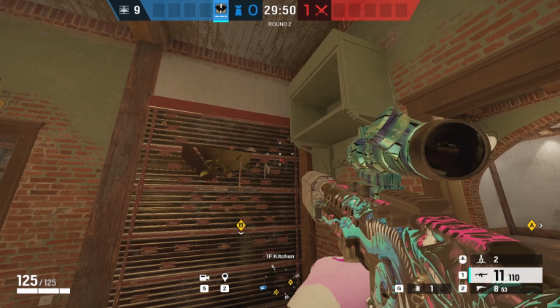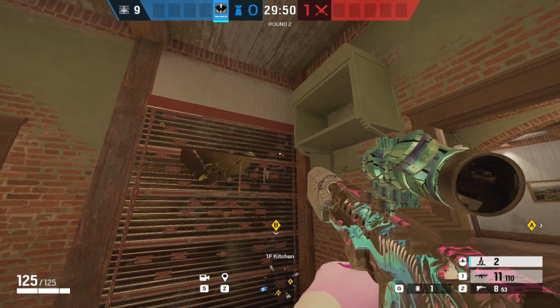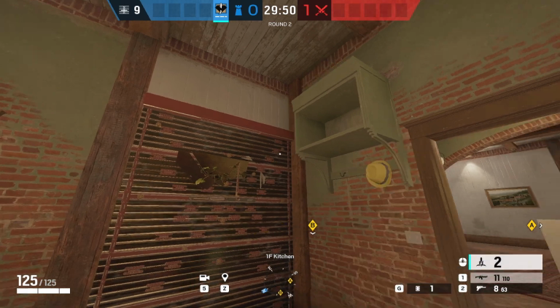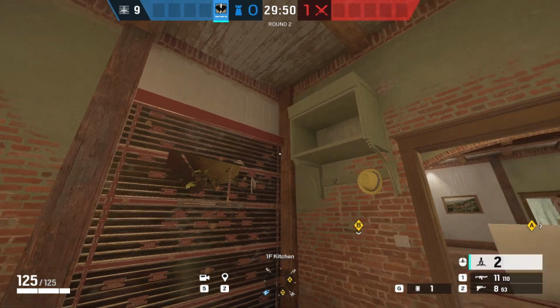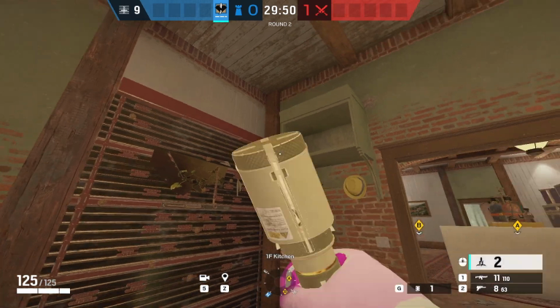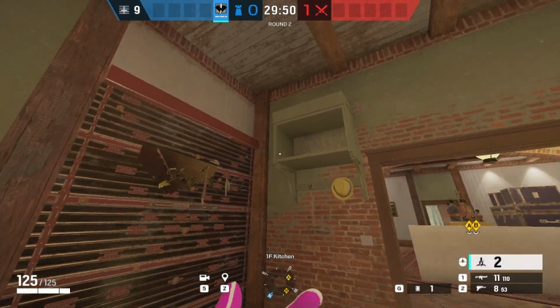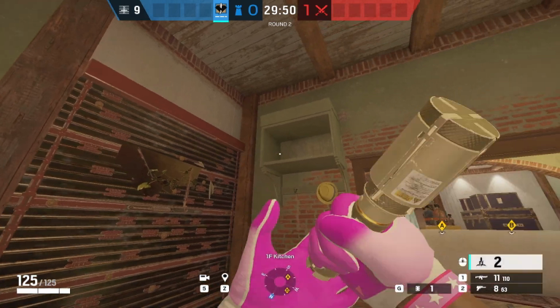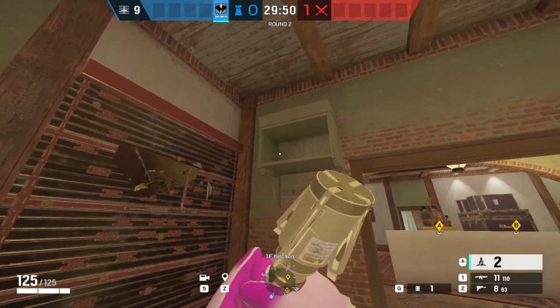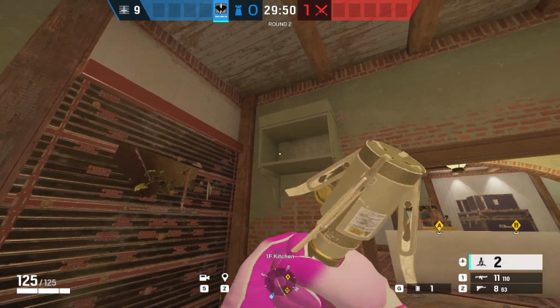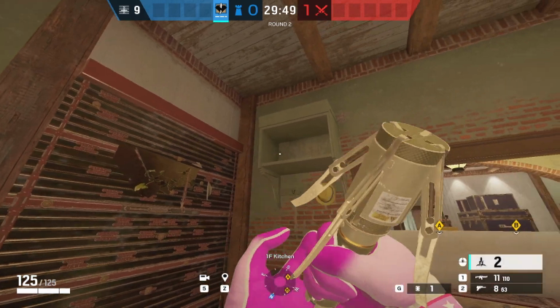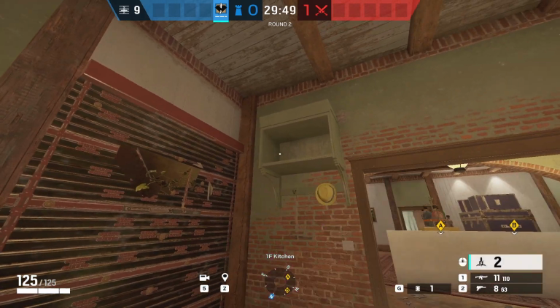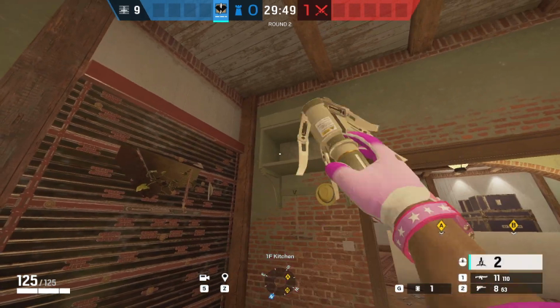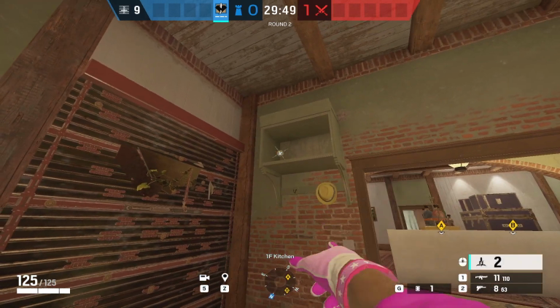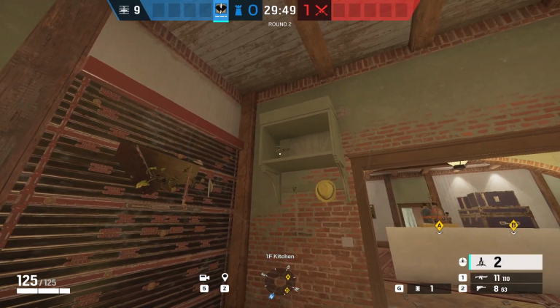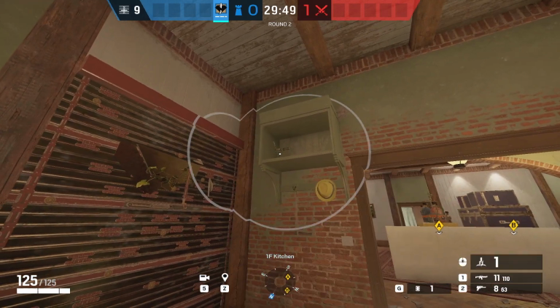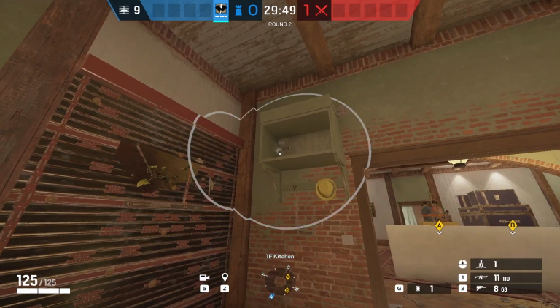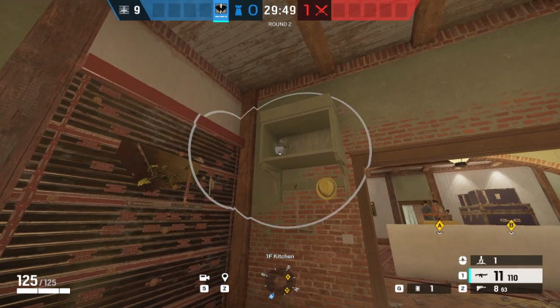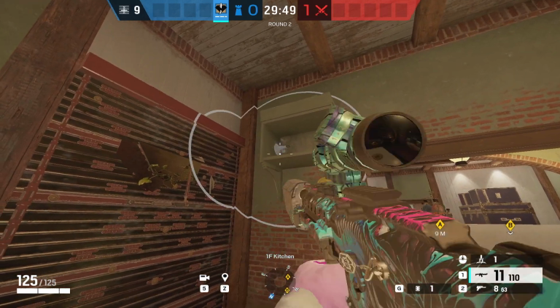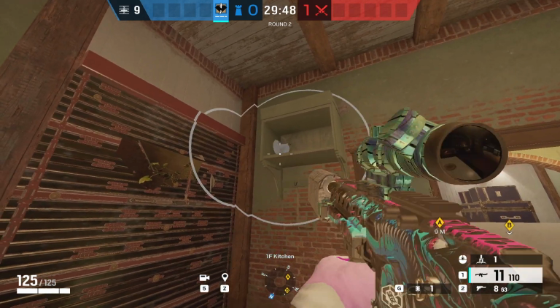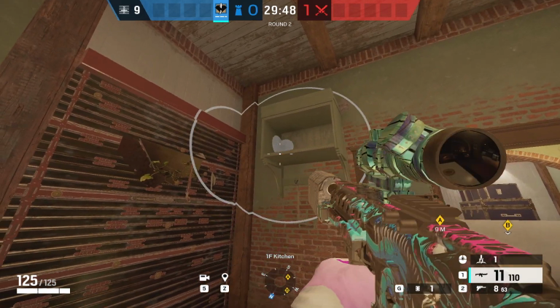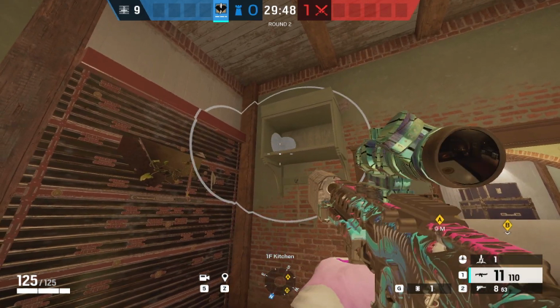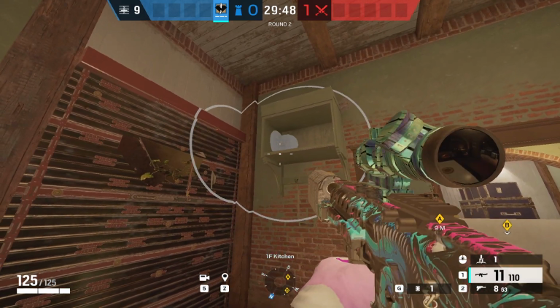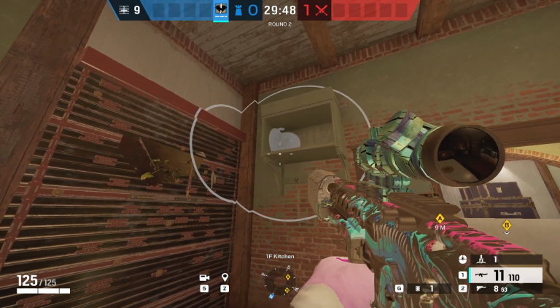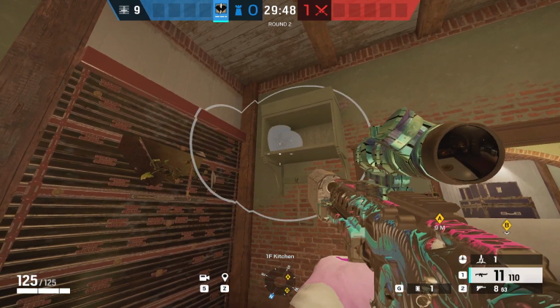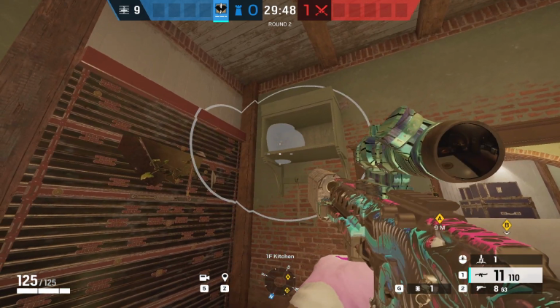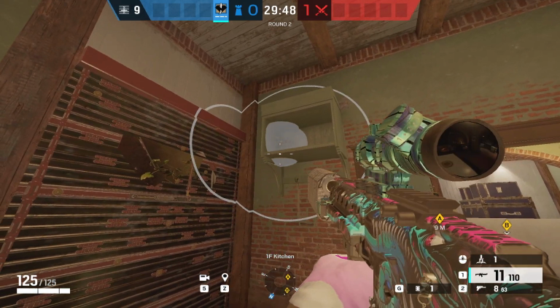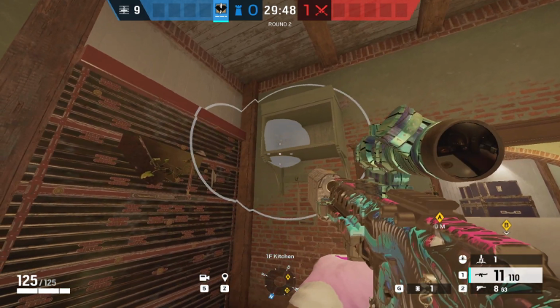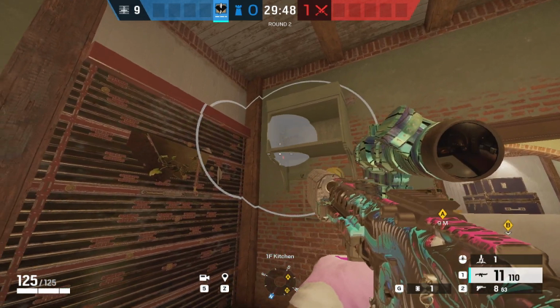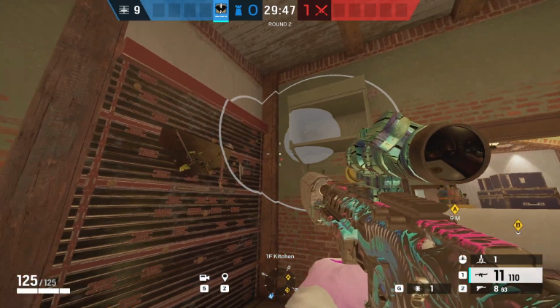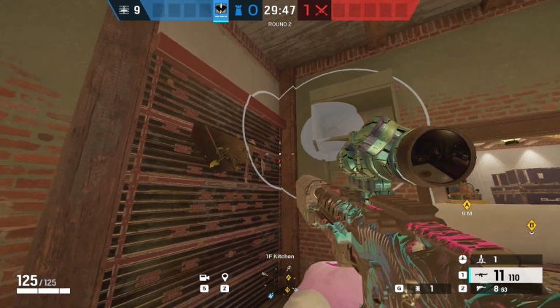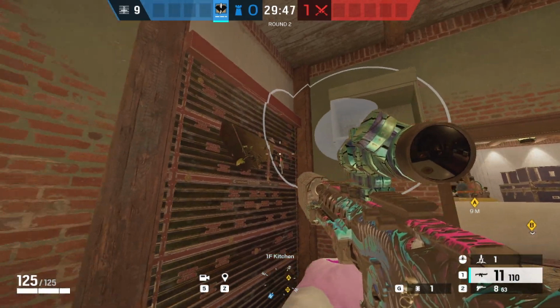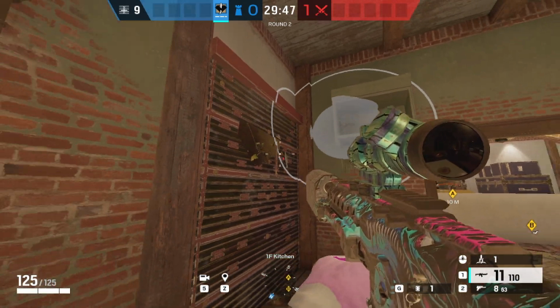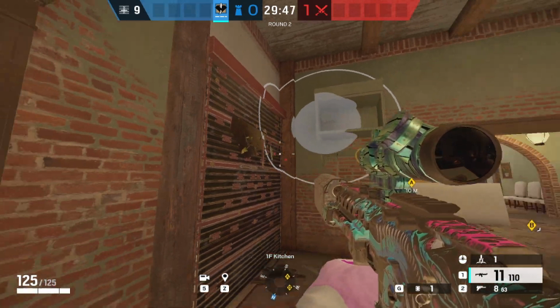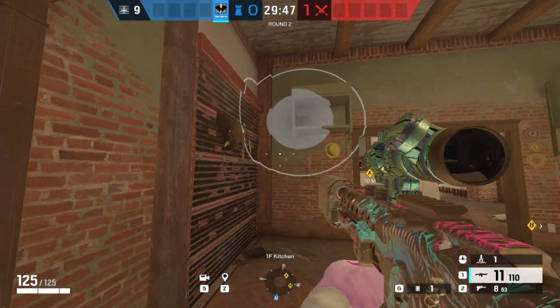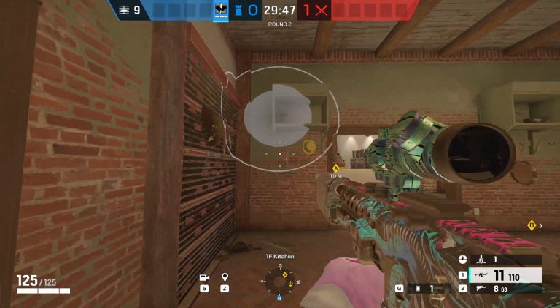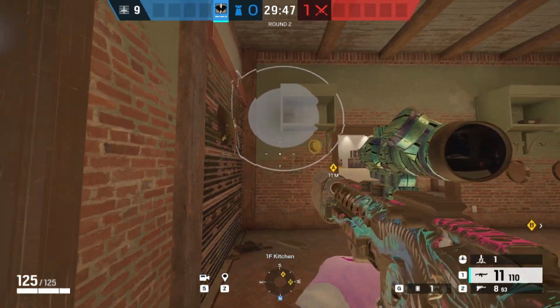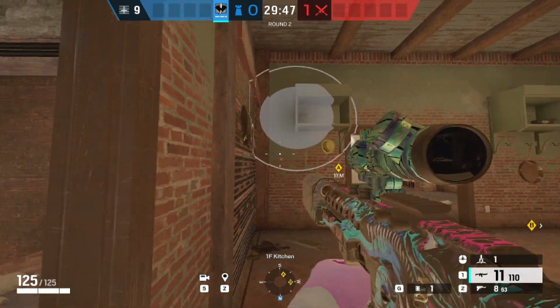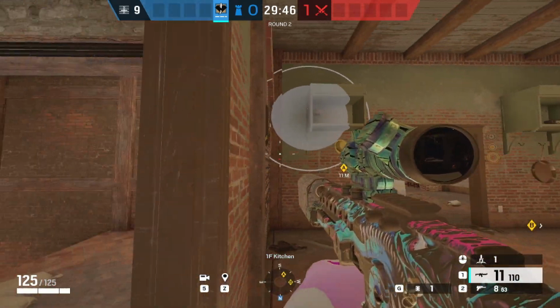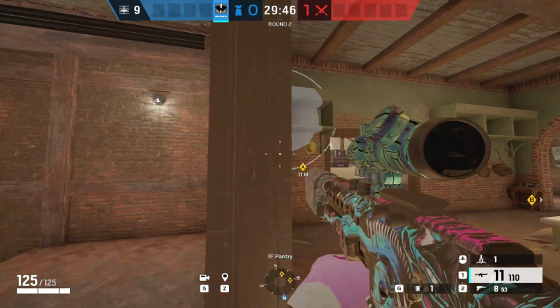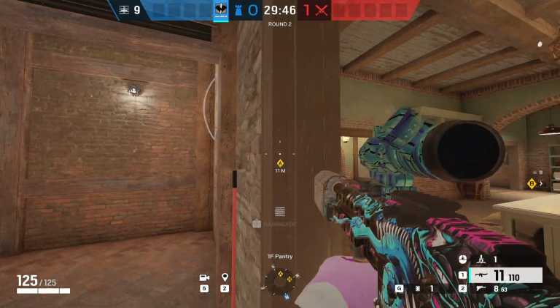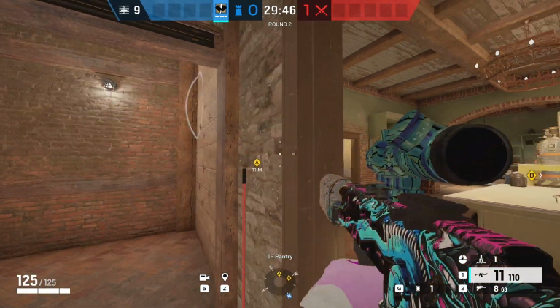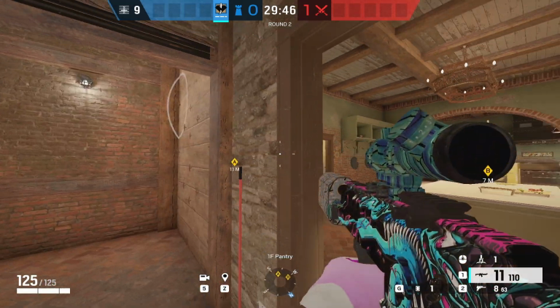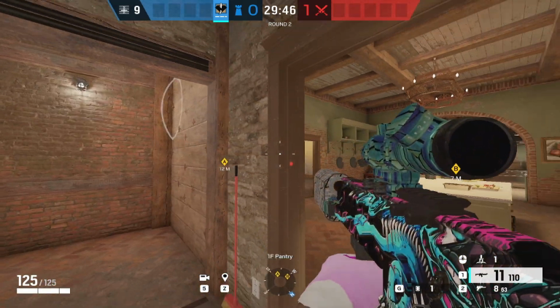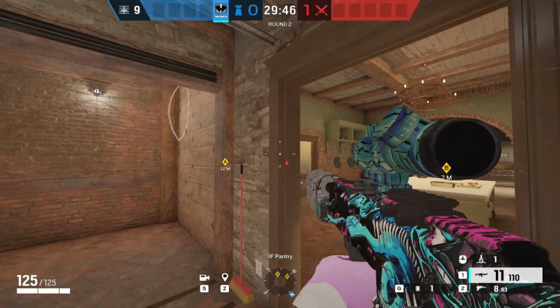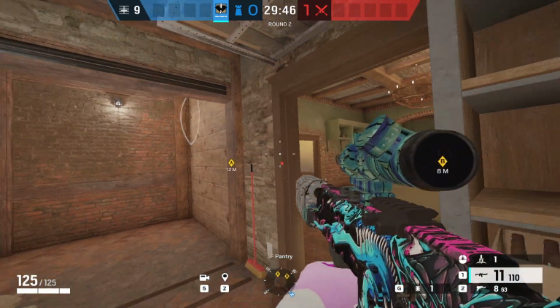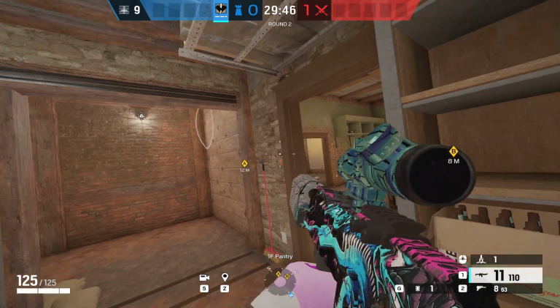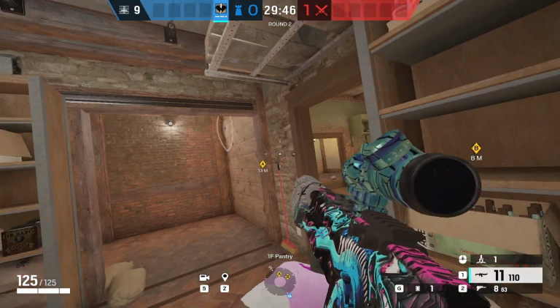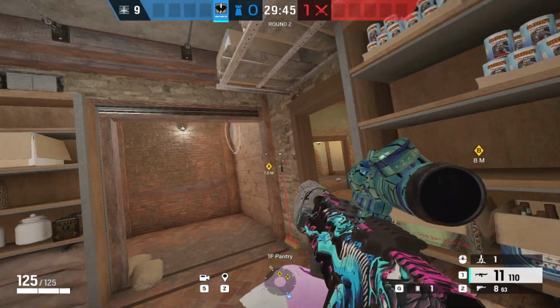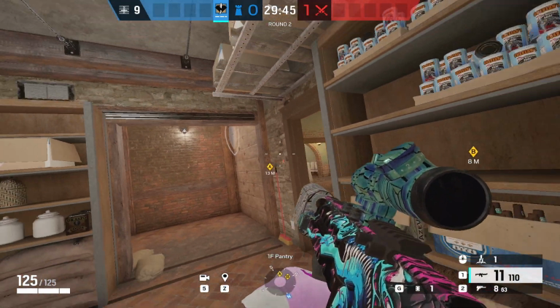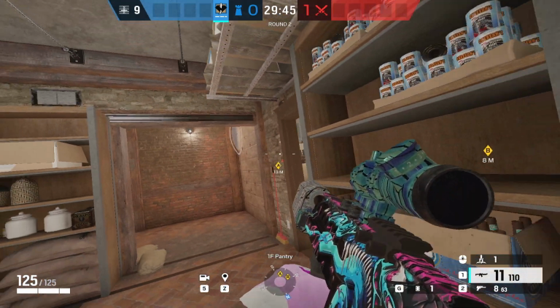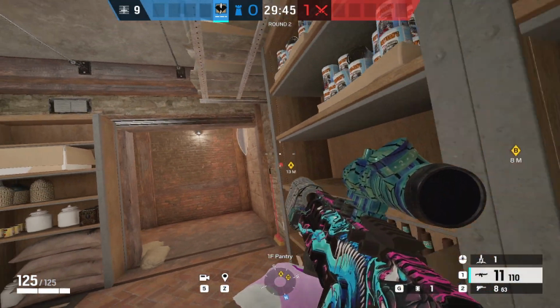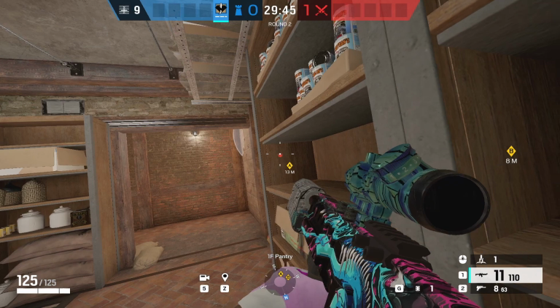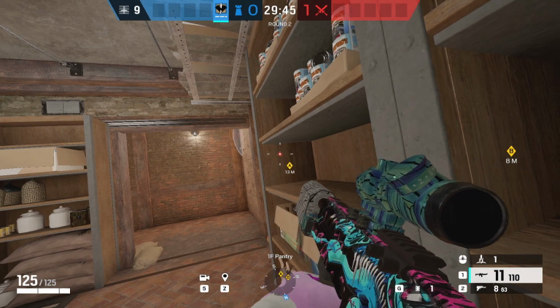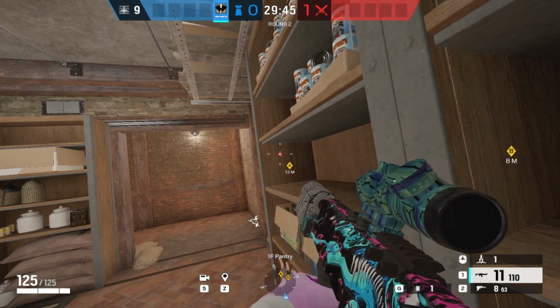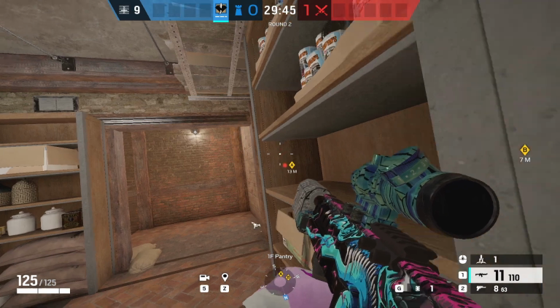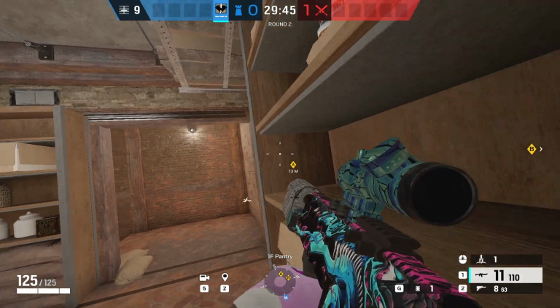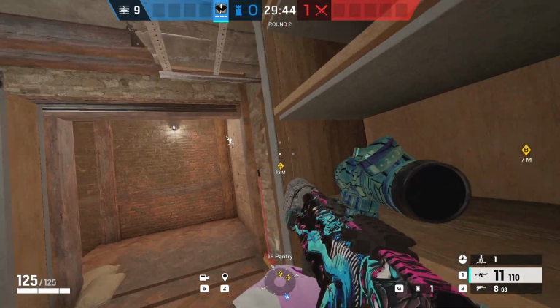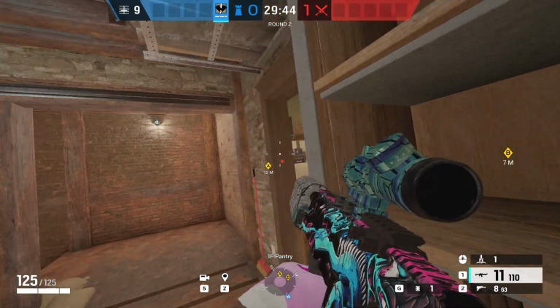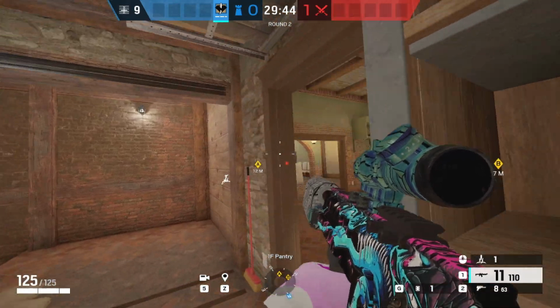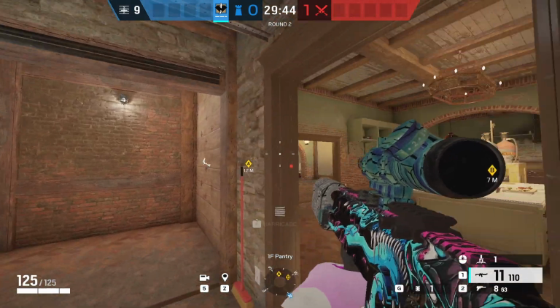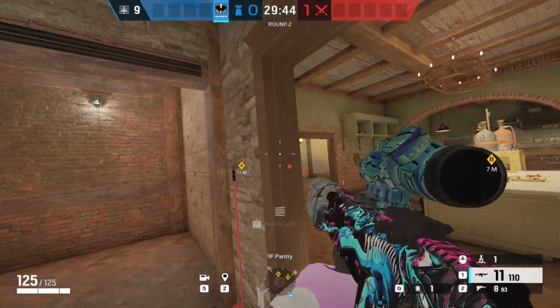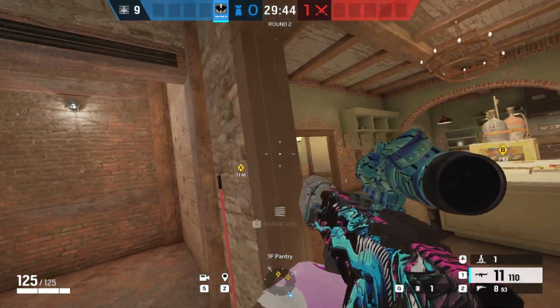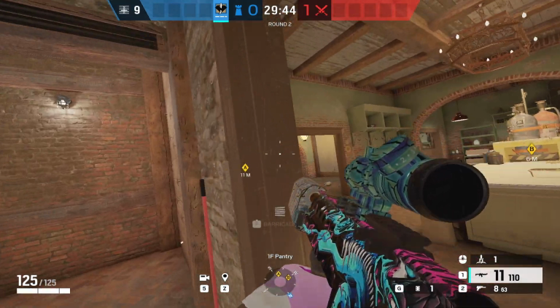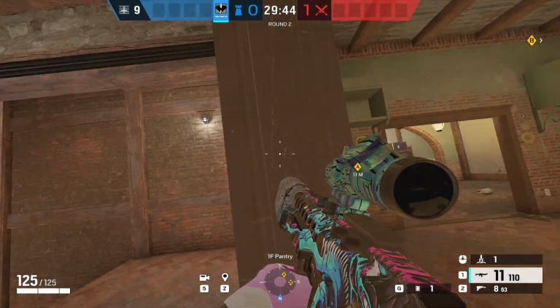Last we have kitchen wall. You can just put it in this little green box and it makes it a lot harder for attackers to nade it off the wall.